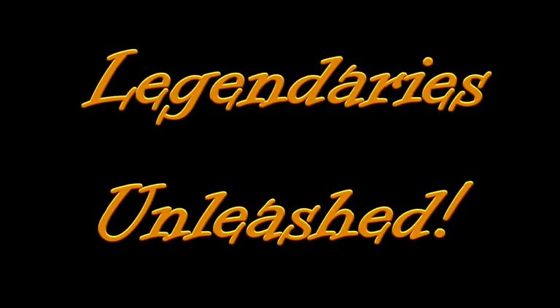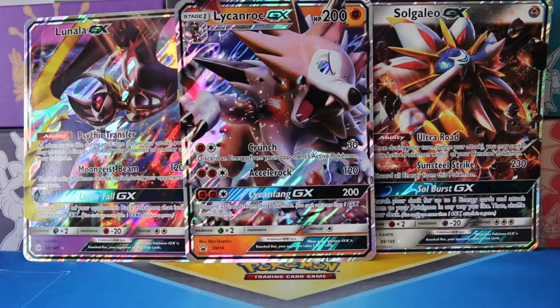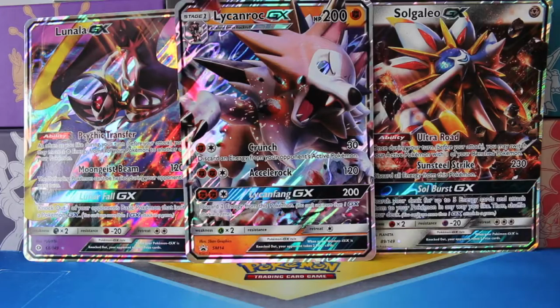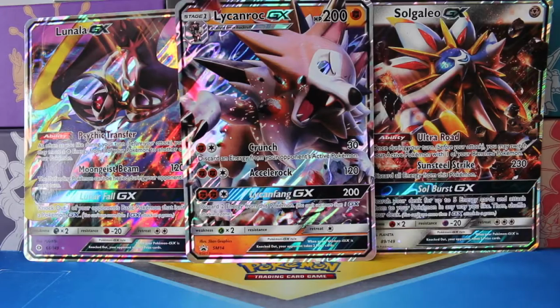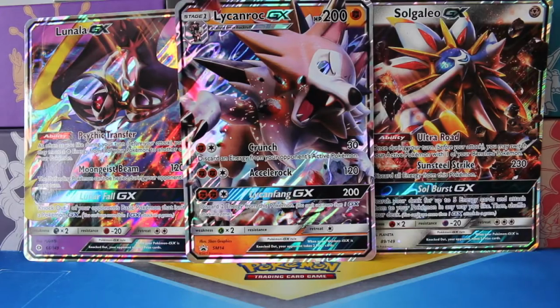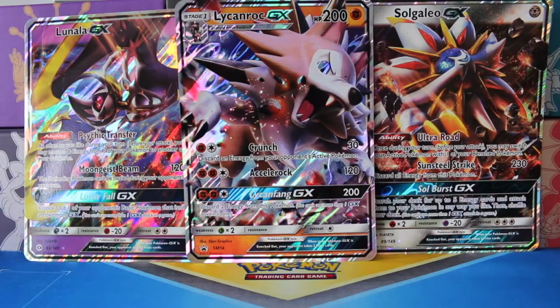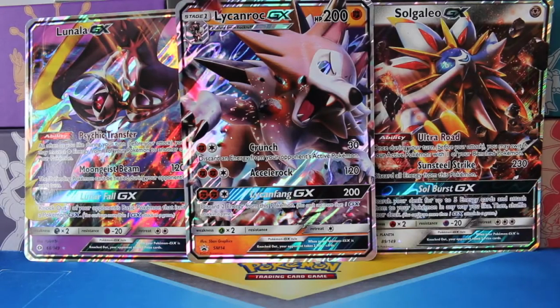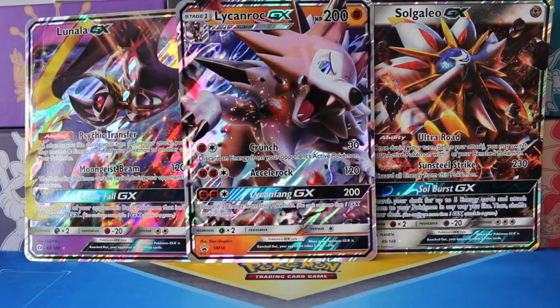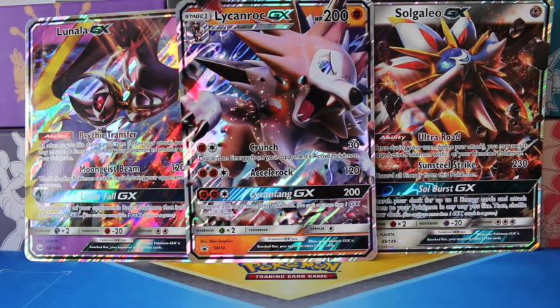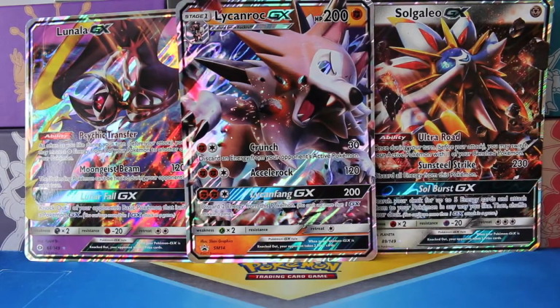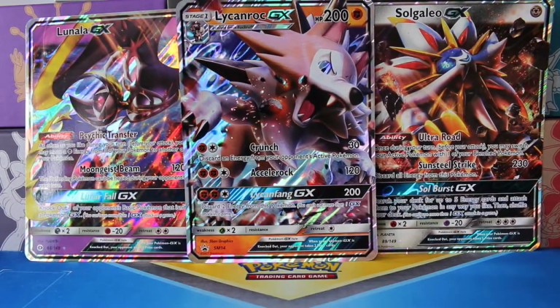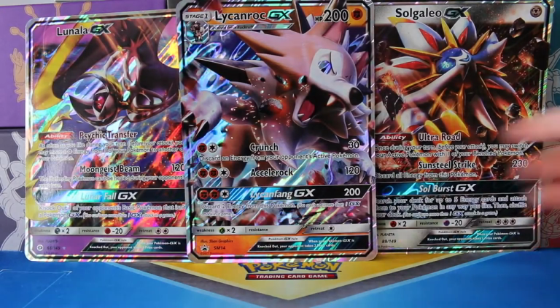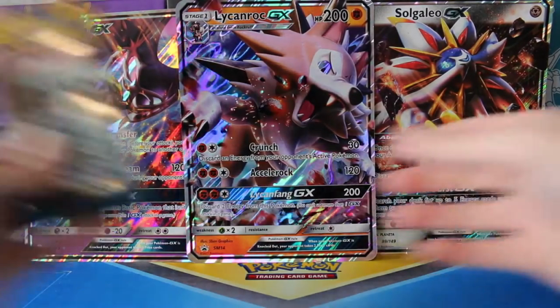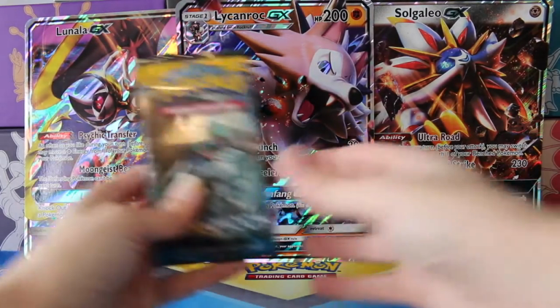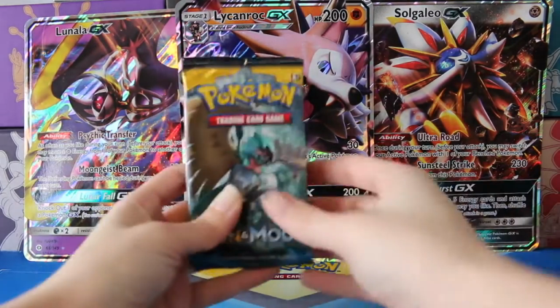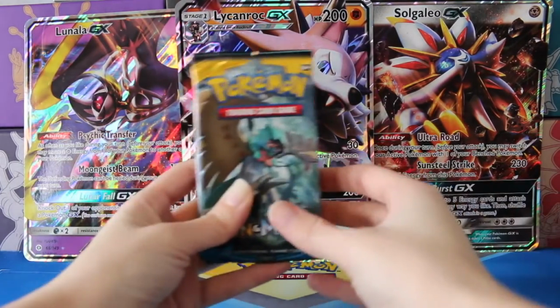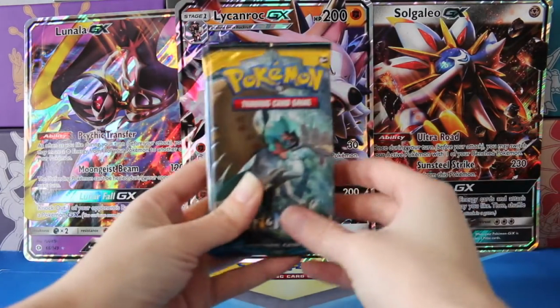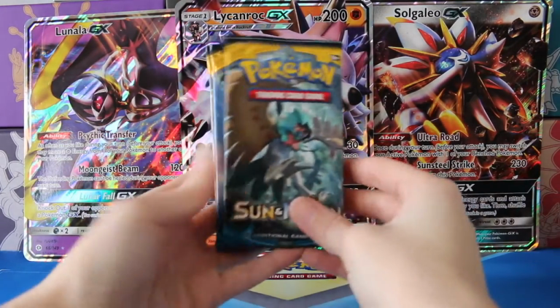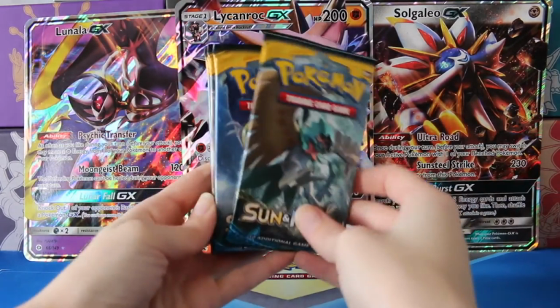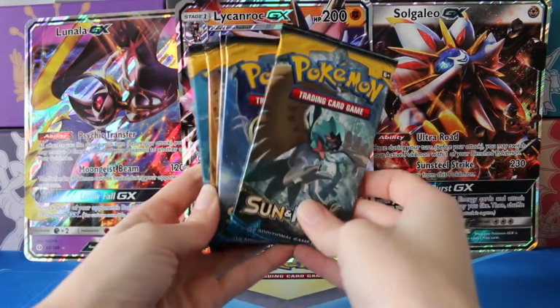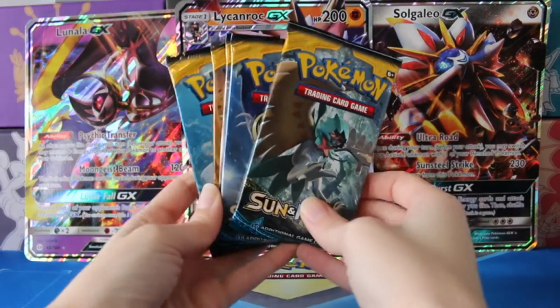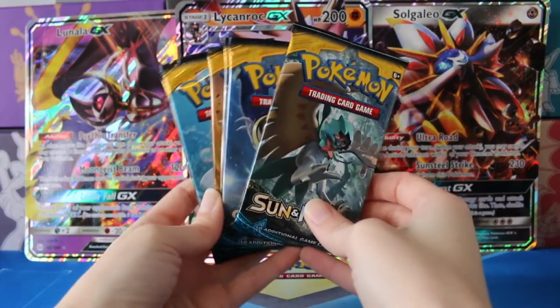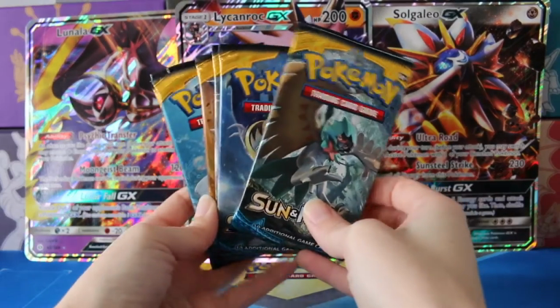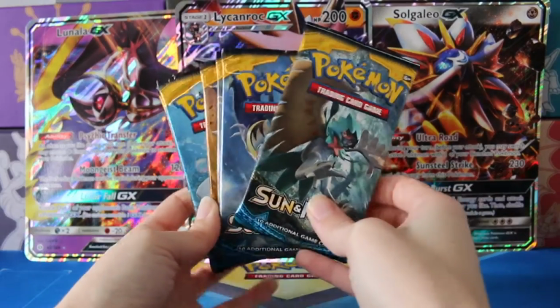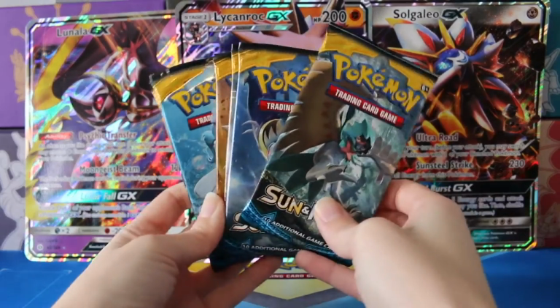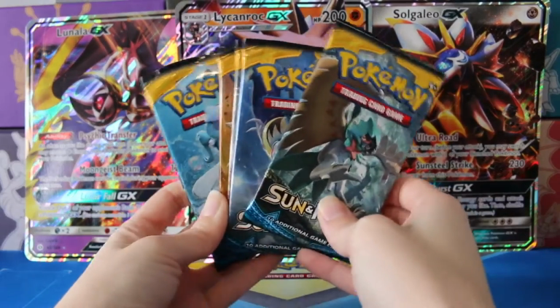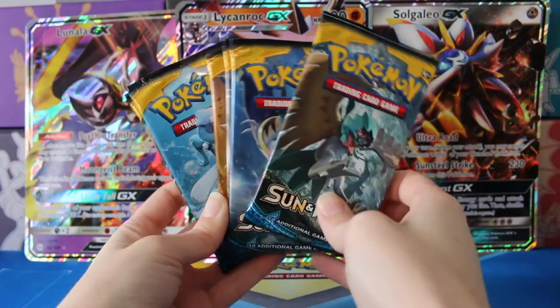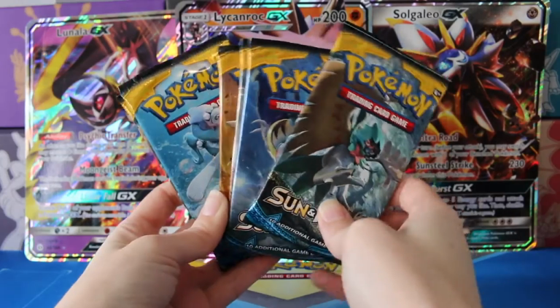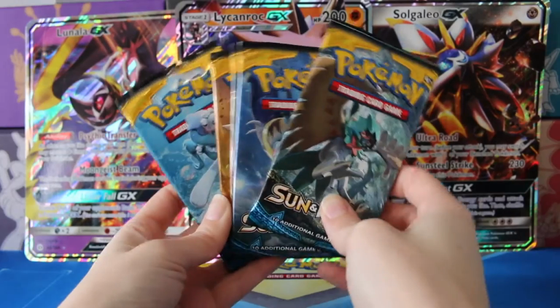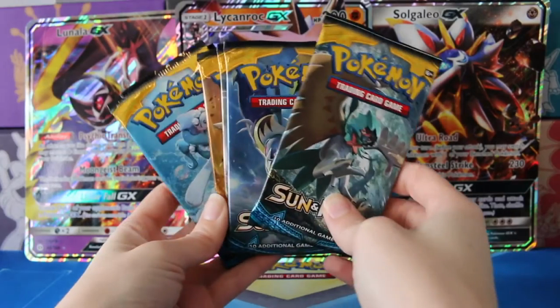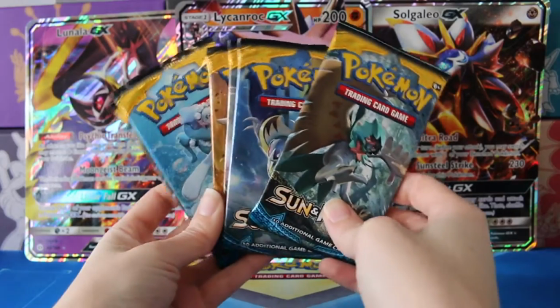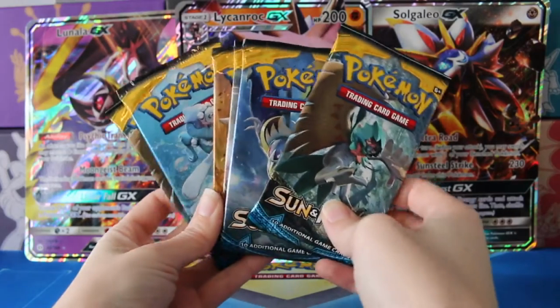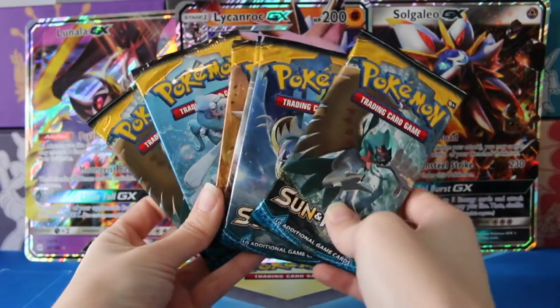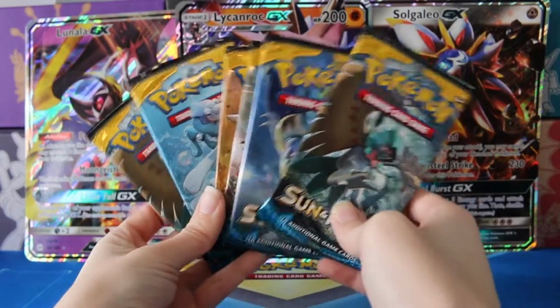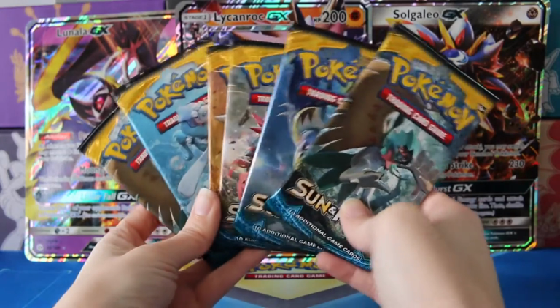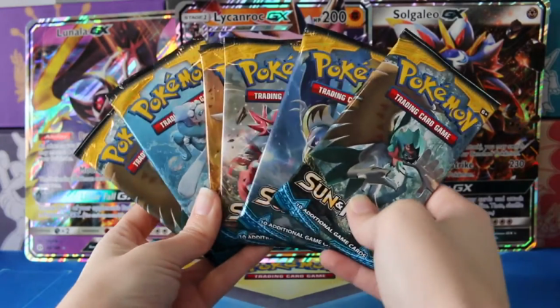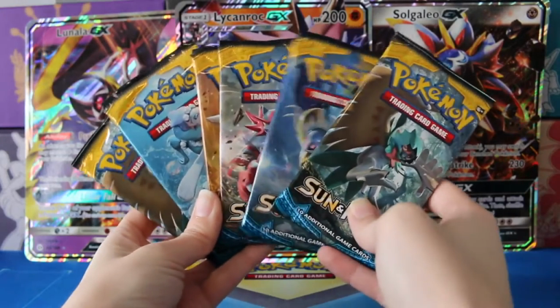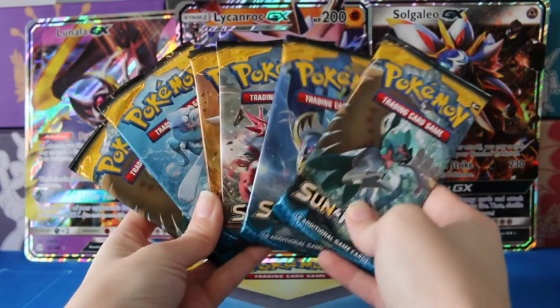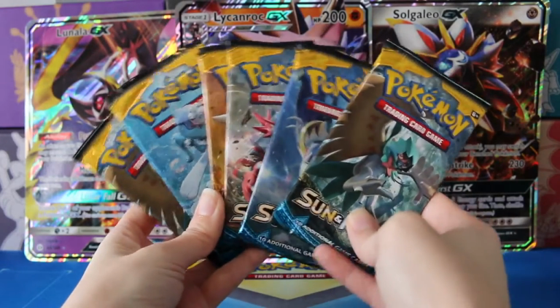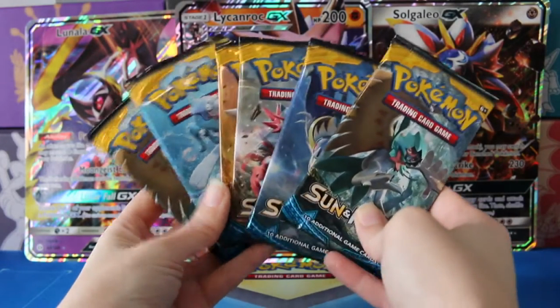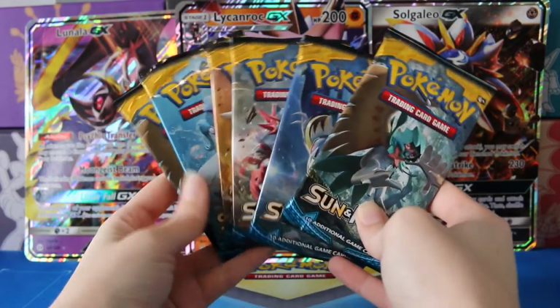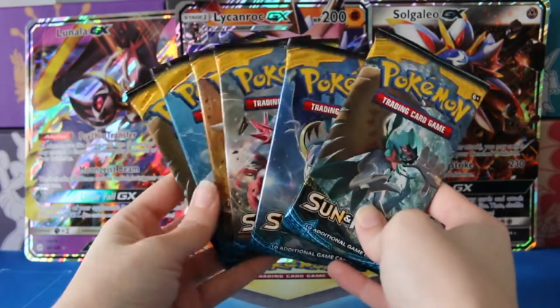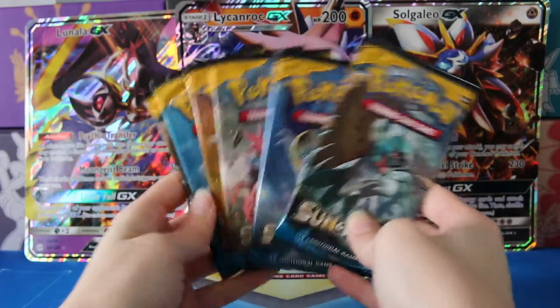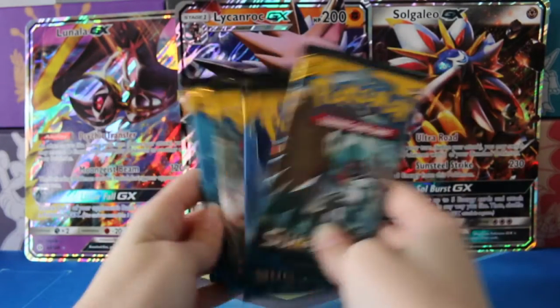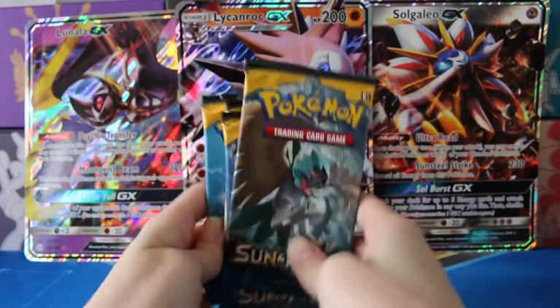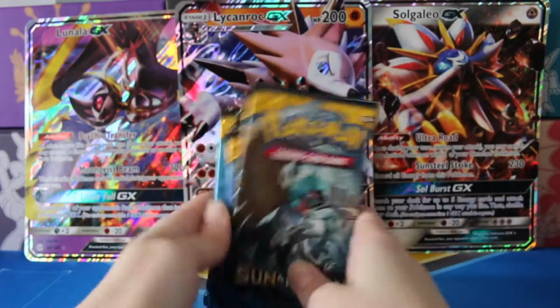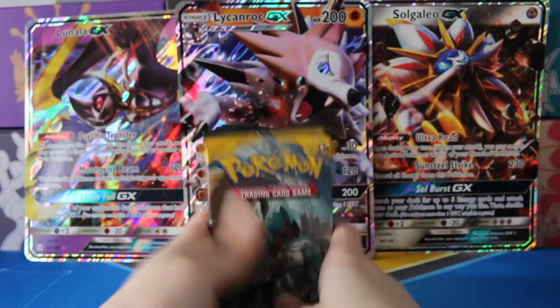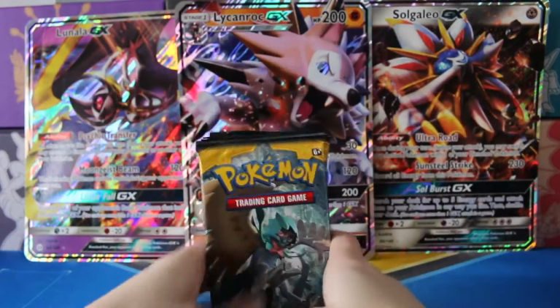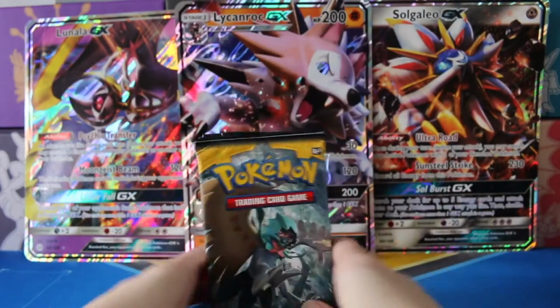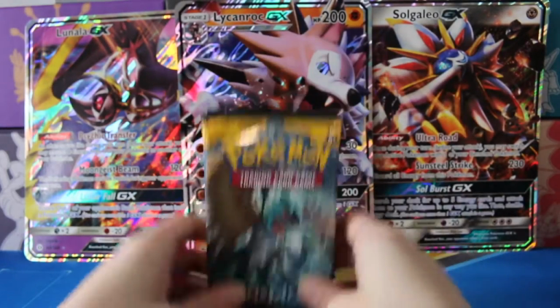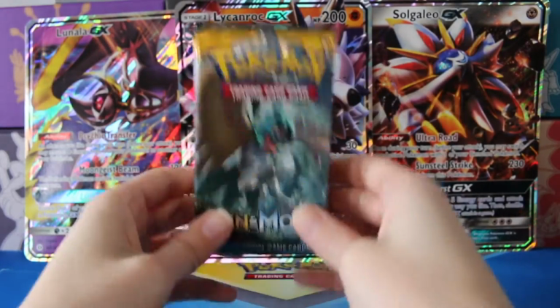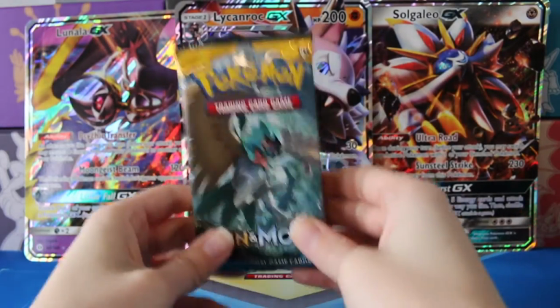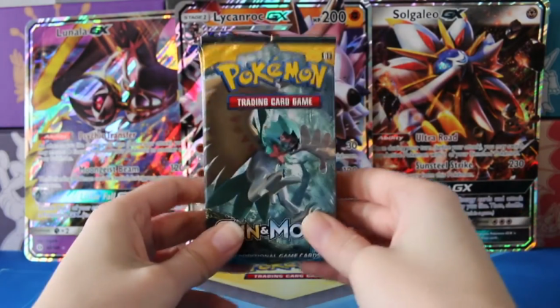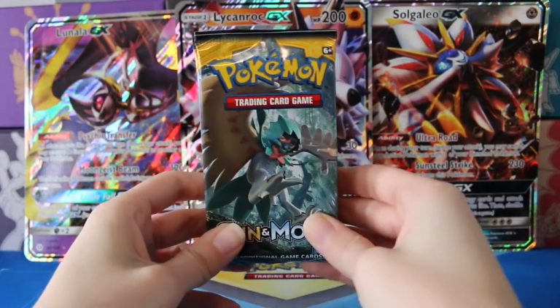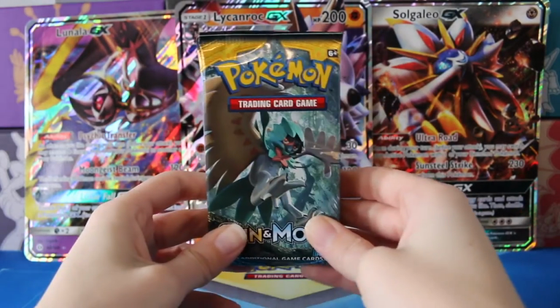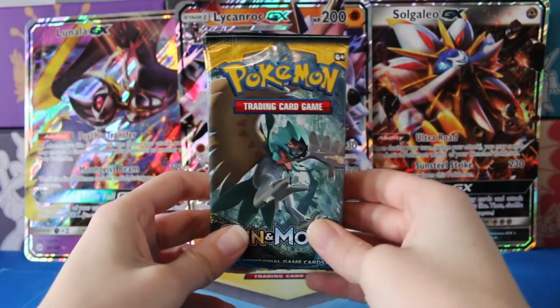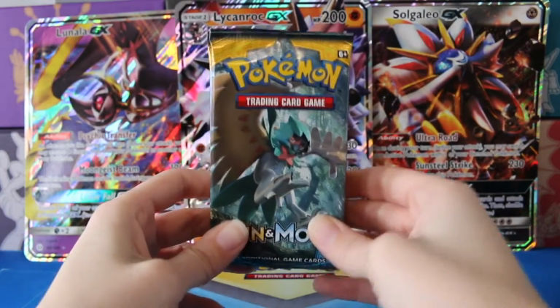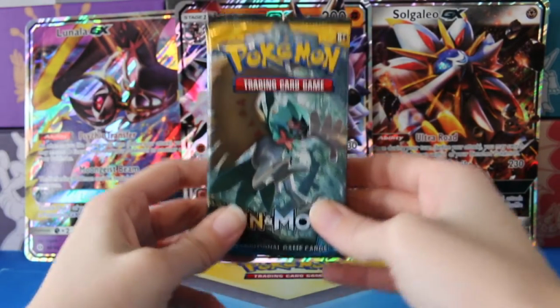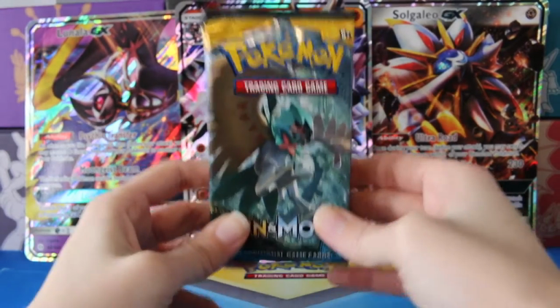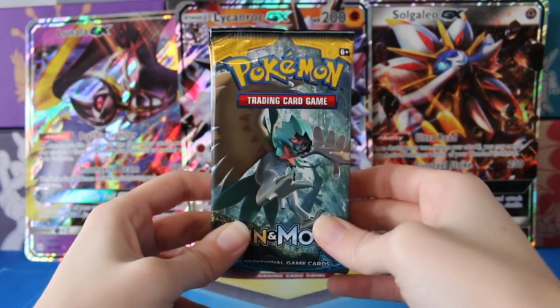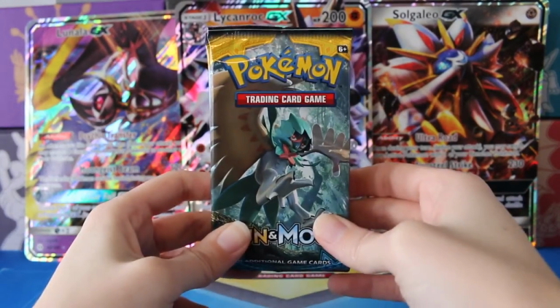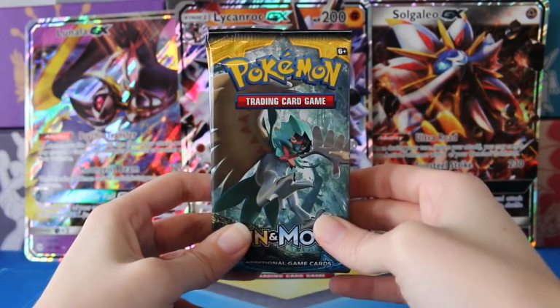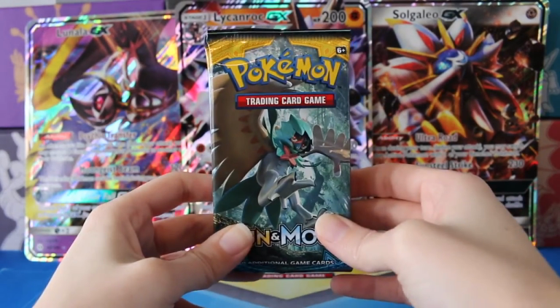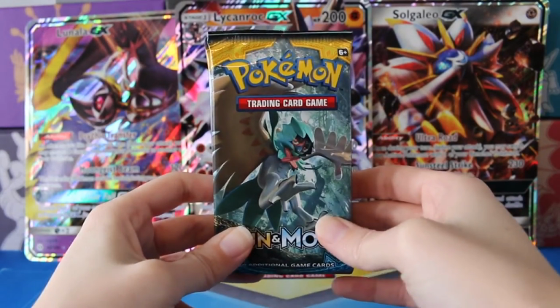Hey guys, welcome back to Legendary's Unleashed. Today I have six Sun and Moon booster packs to open in hopes that we might finally find our first rainbow rare or secret rare.